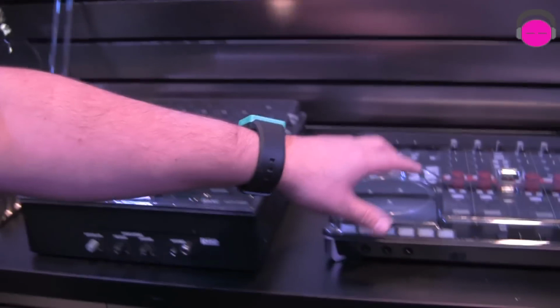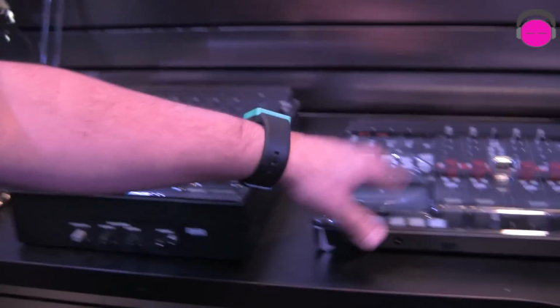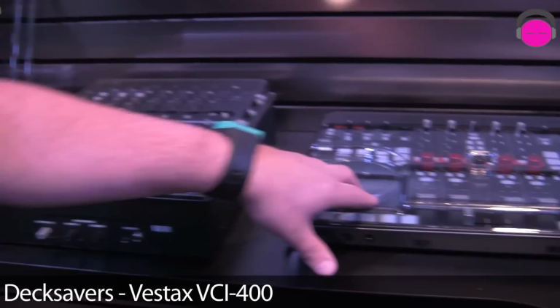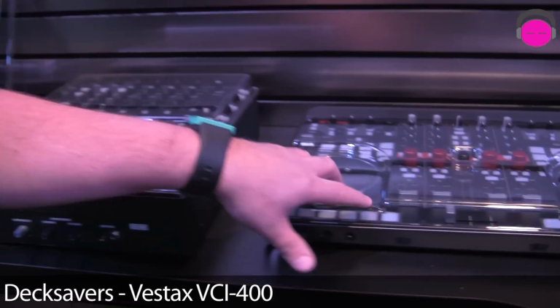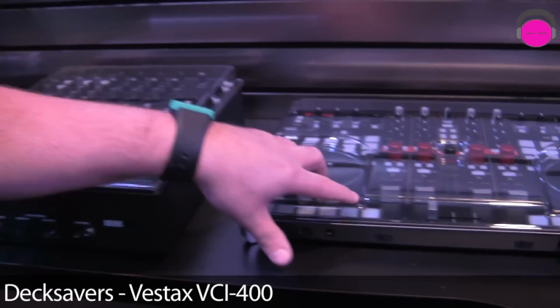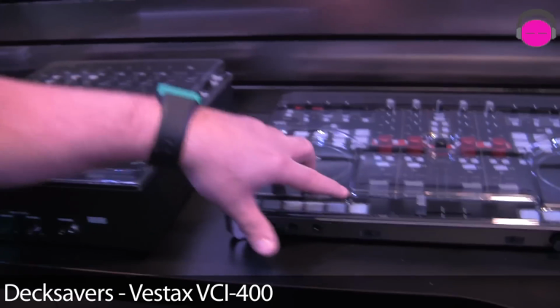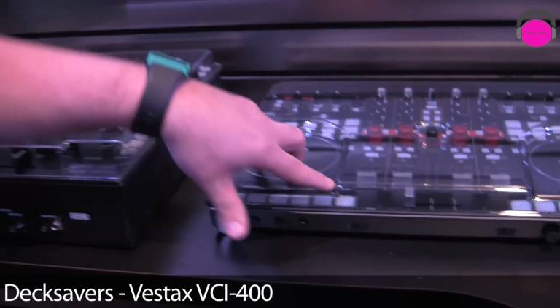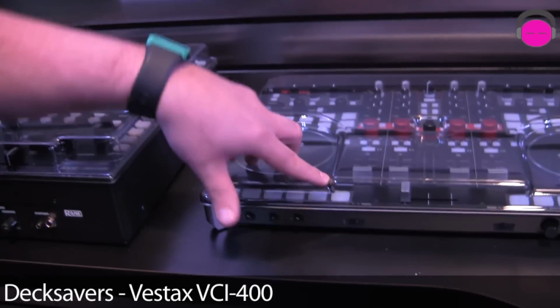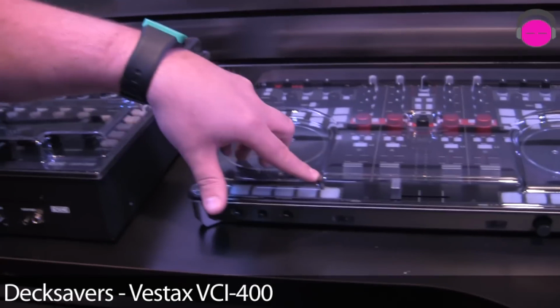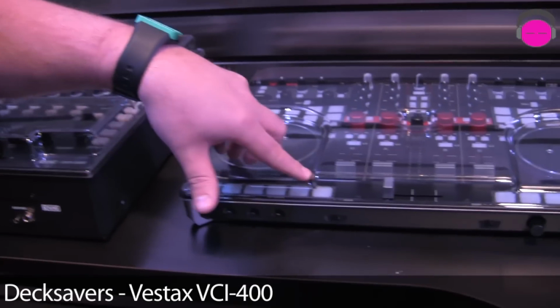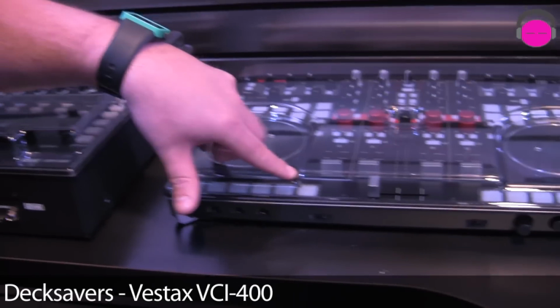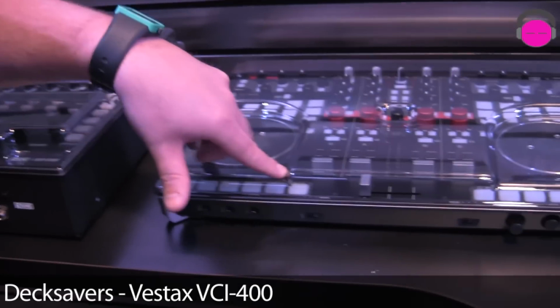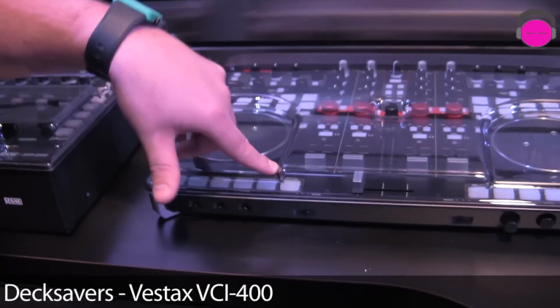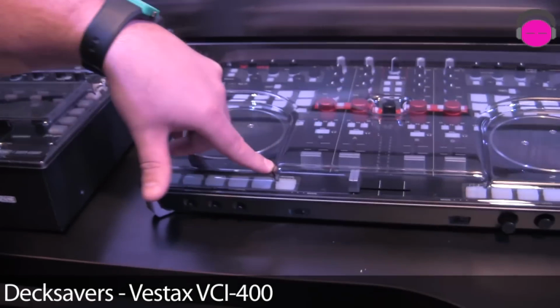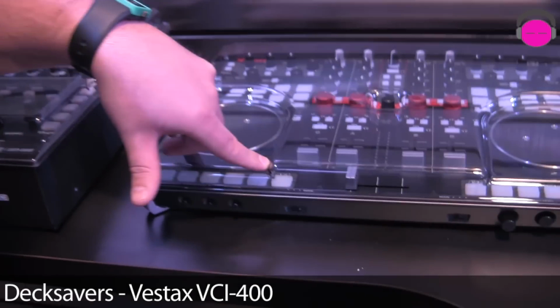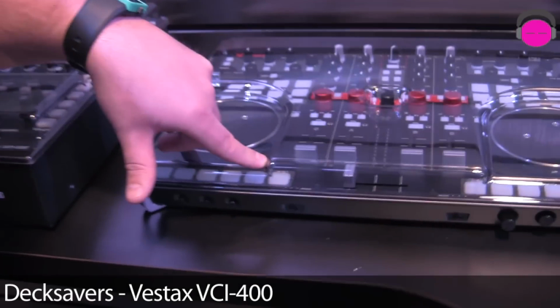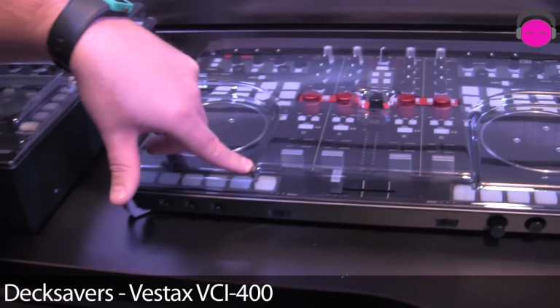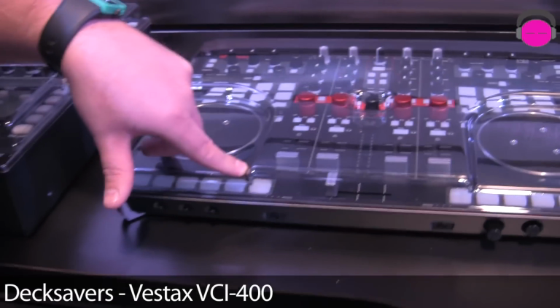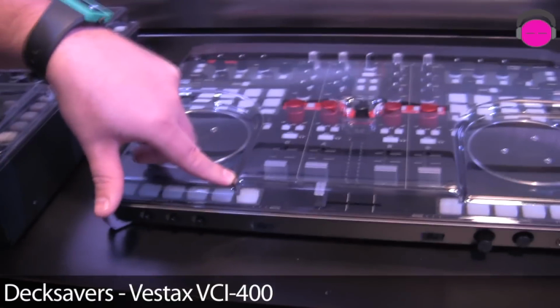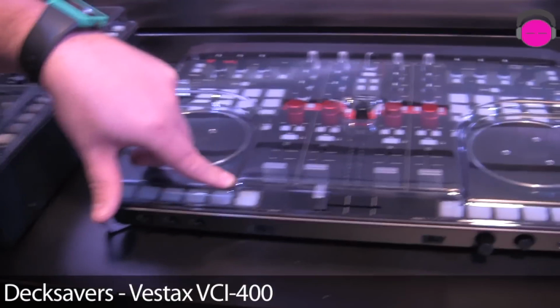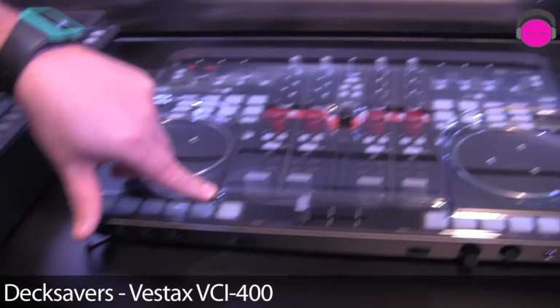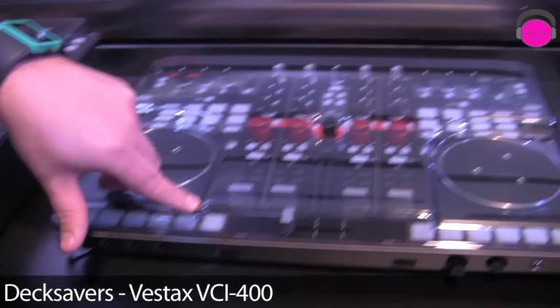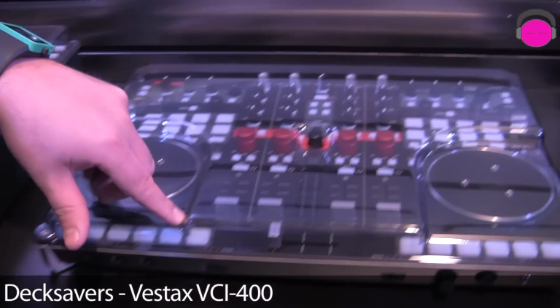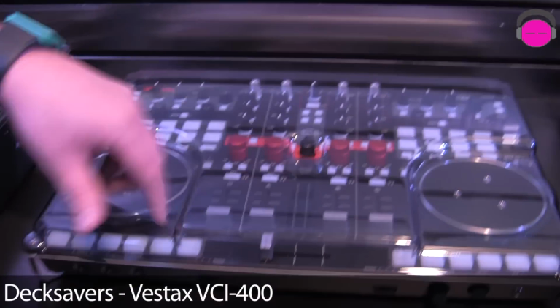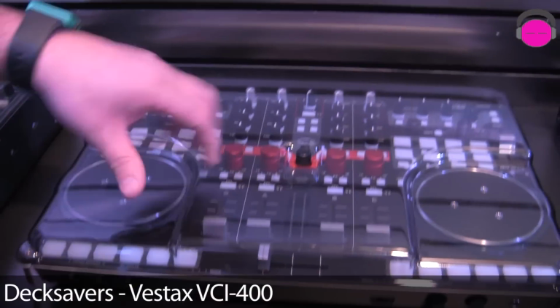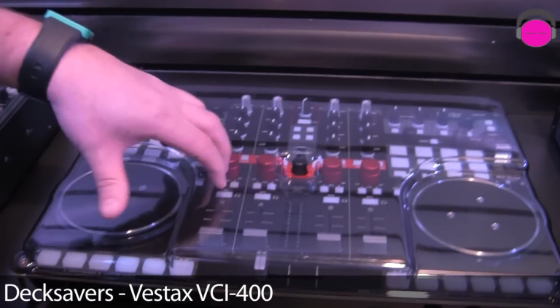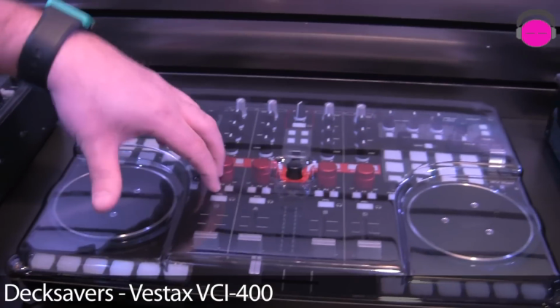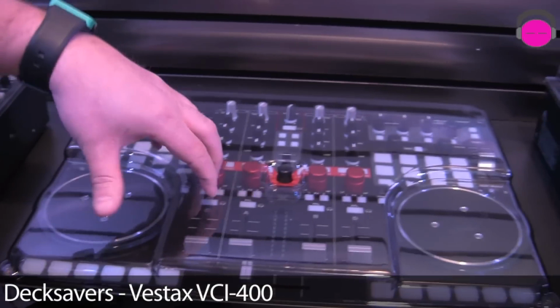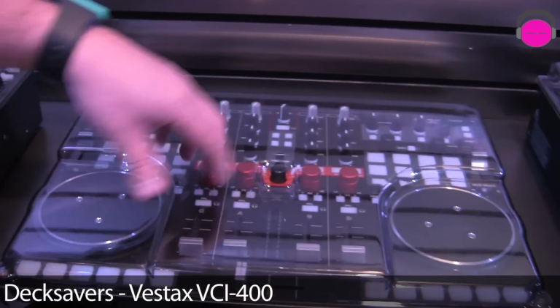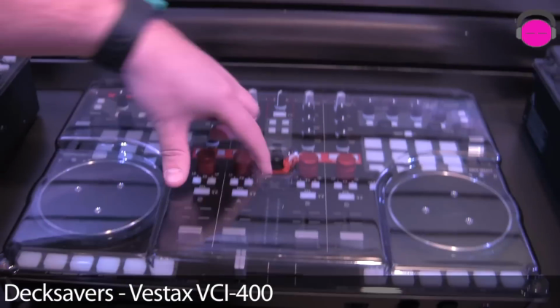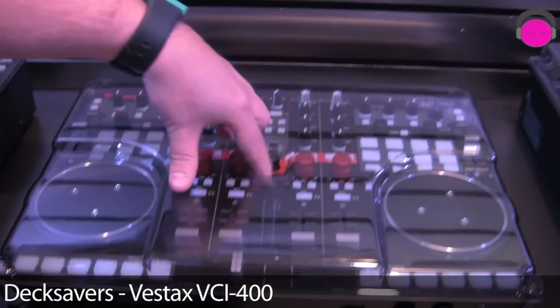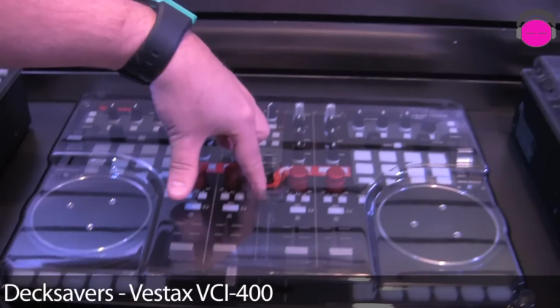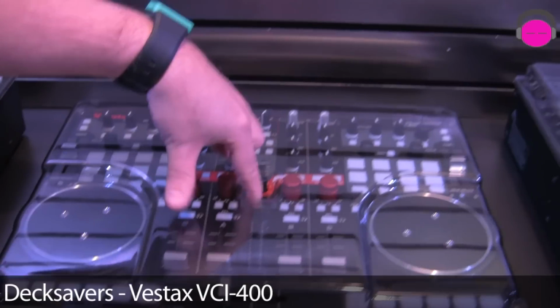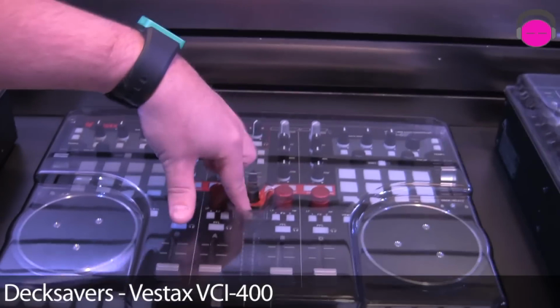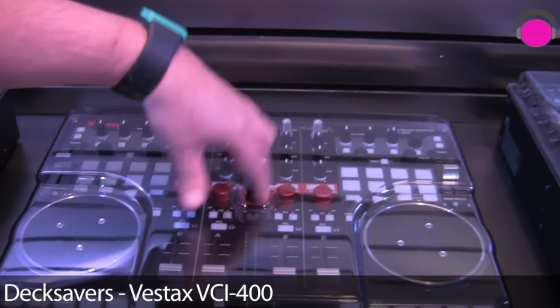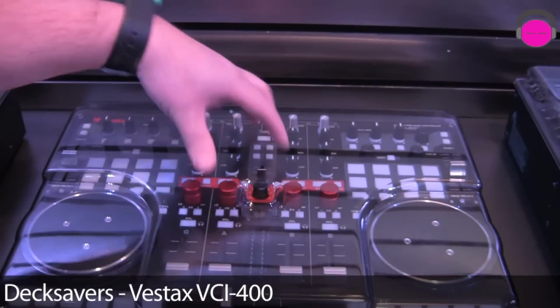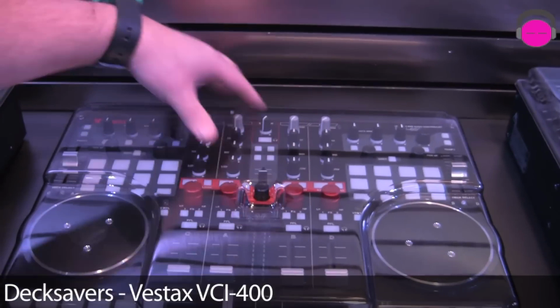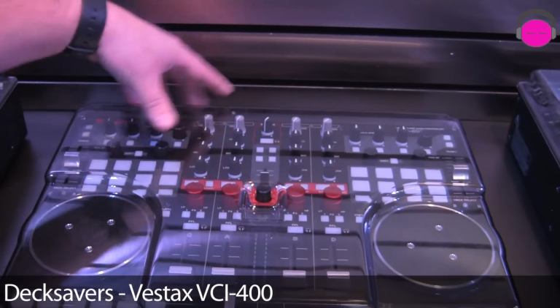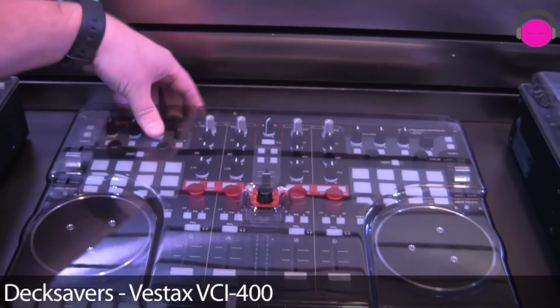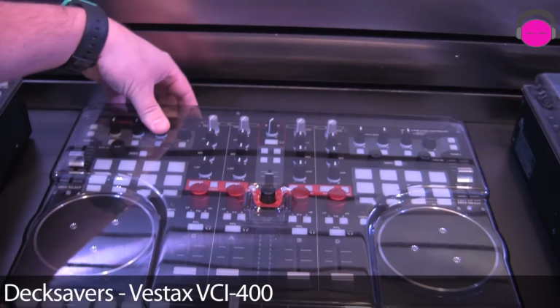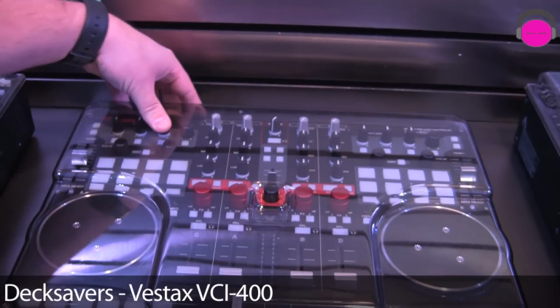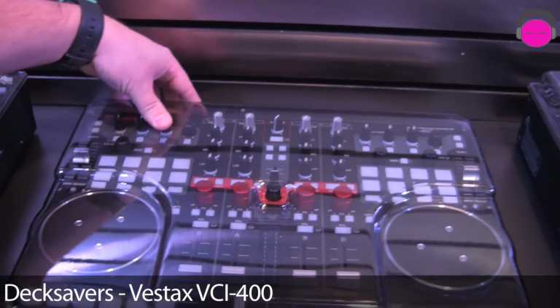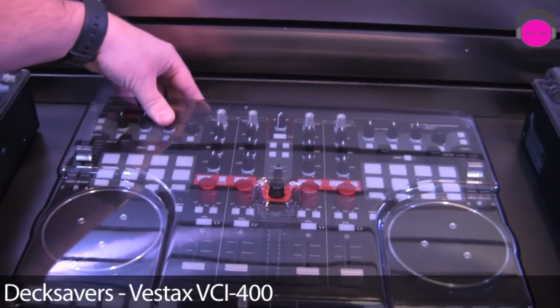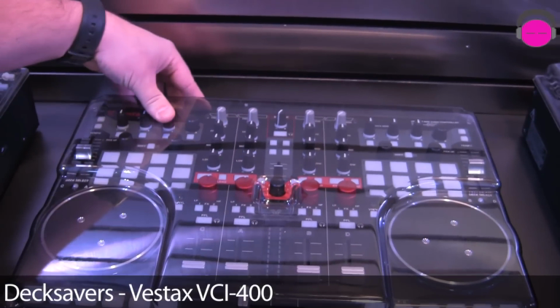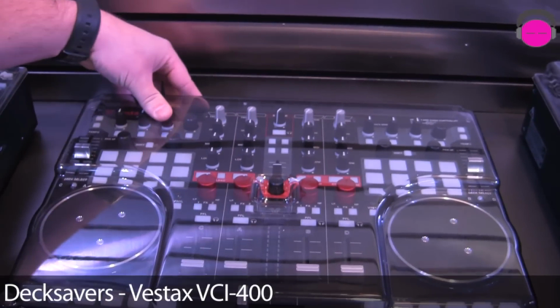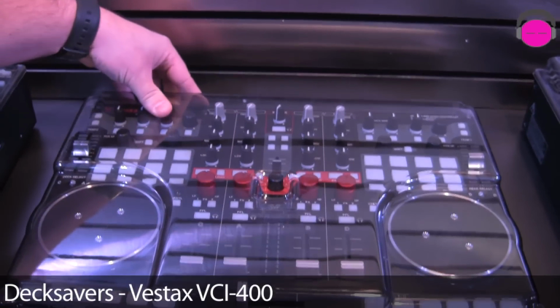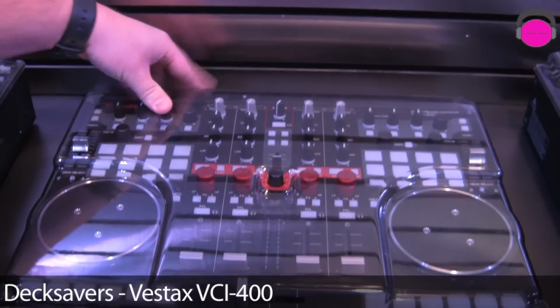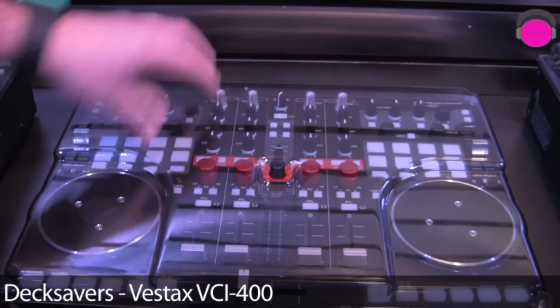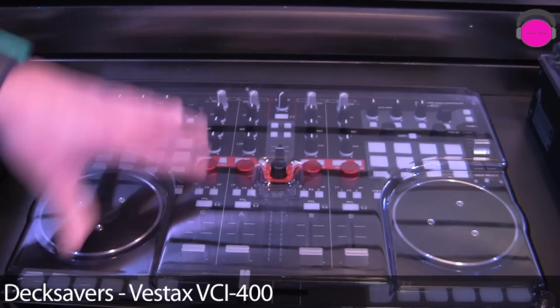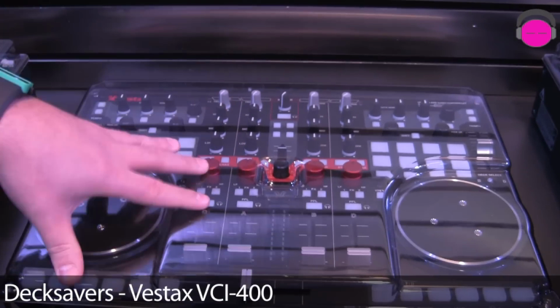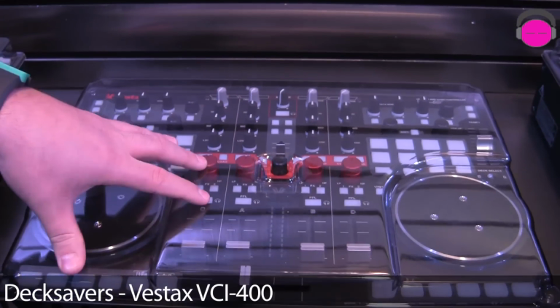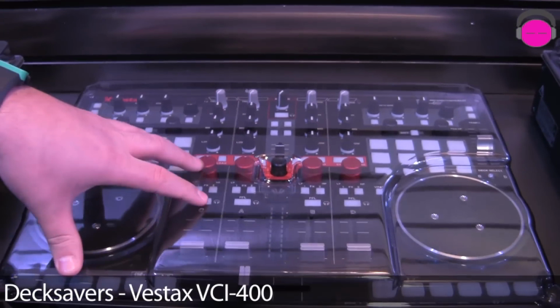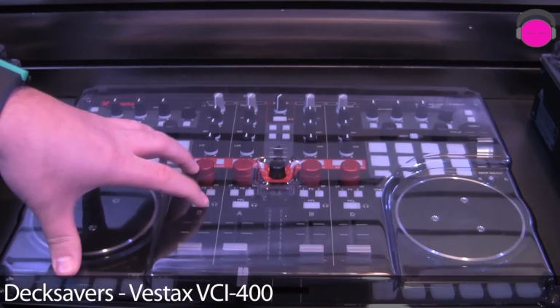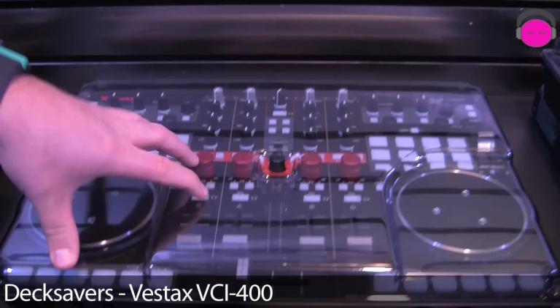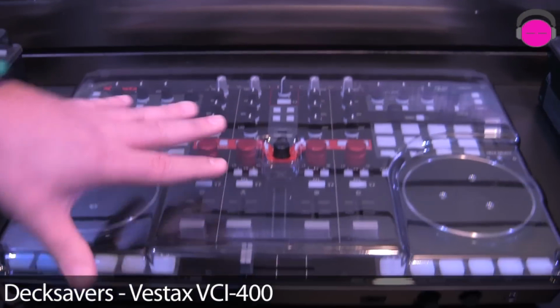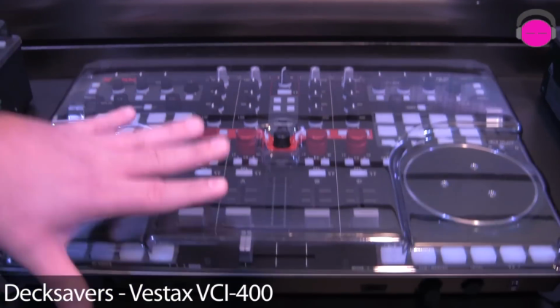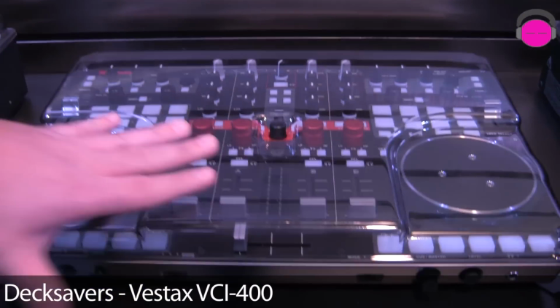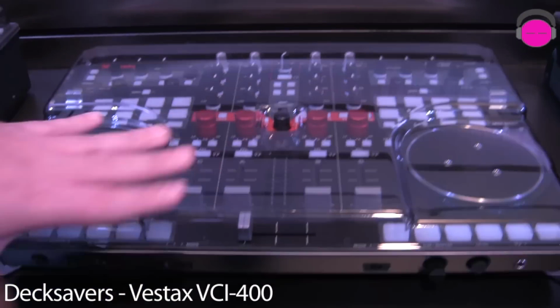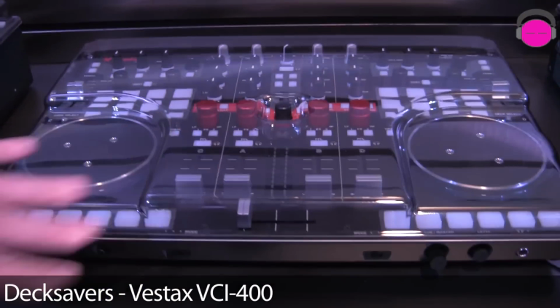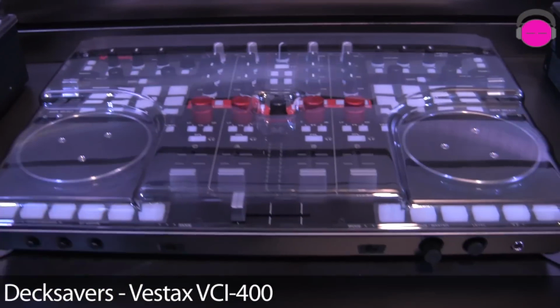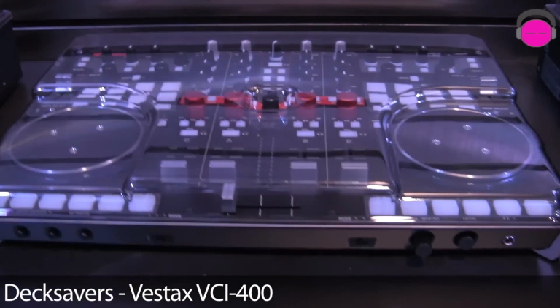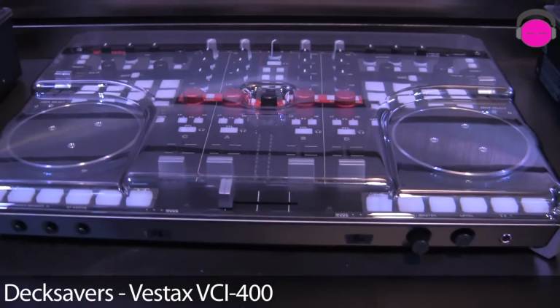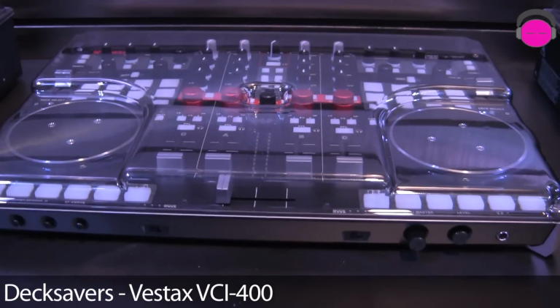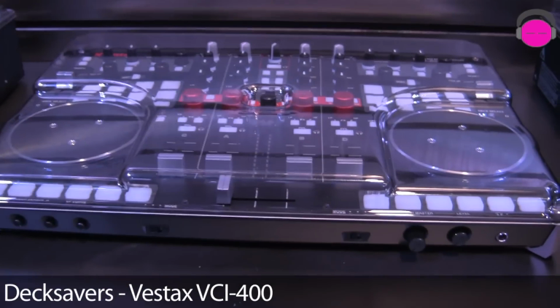Deck saver for the VCI 400. Nice fit — perfect, nice and tight. Fits the controller well.